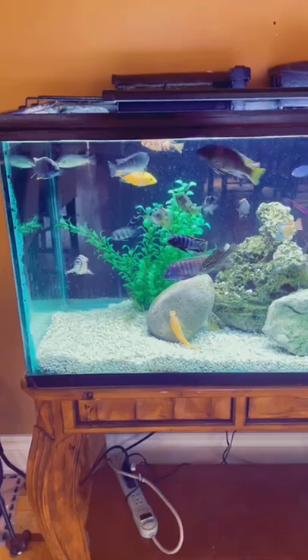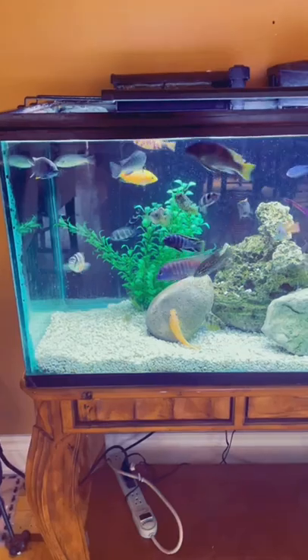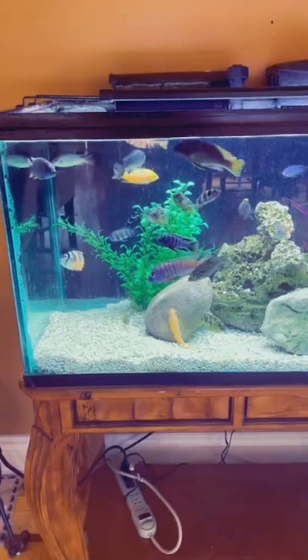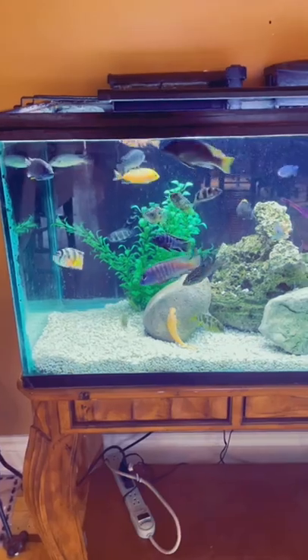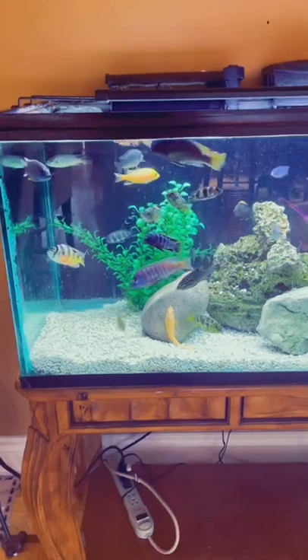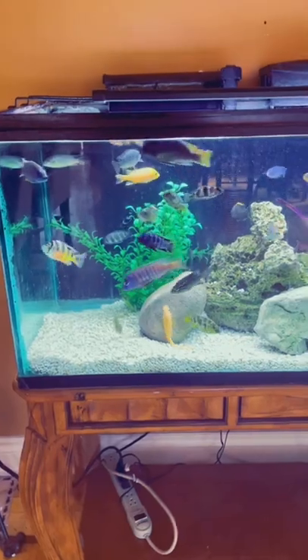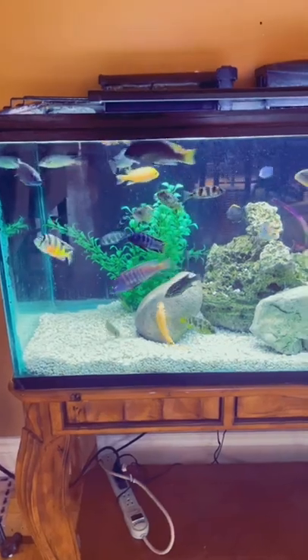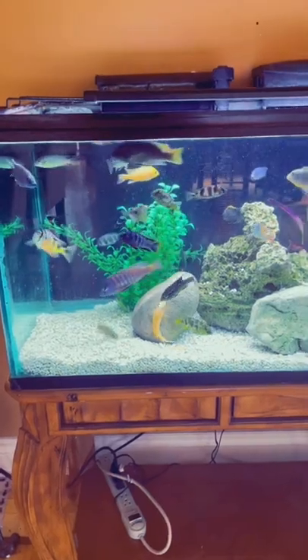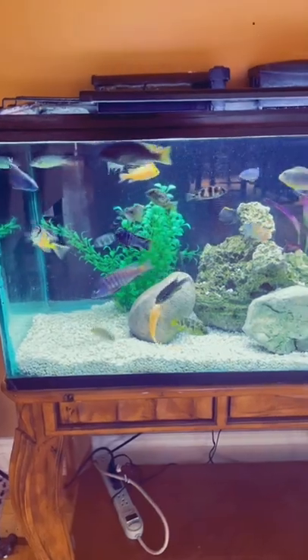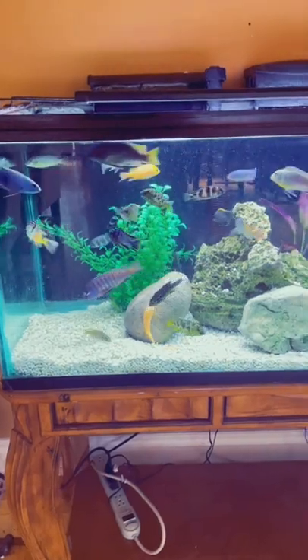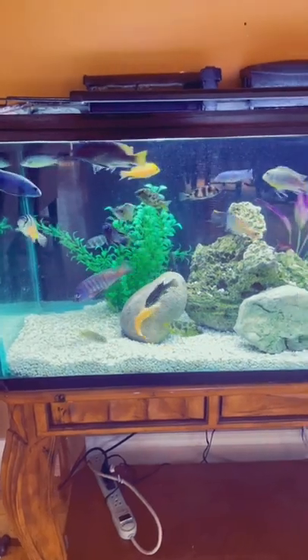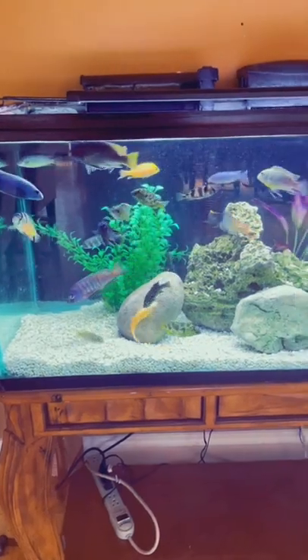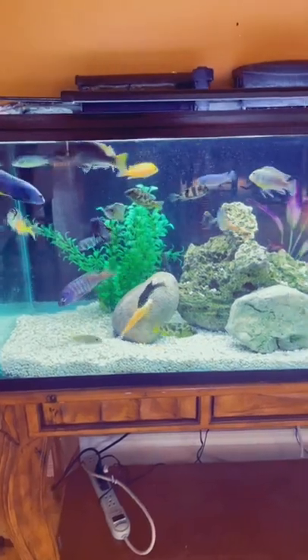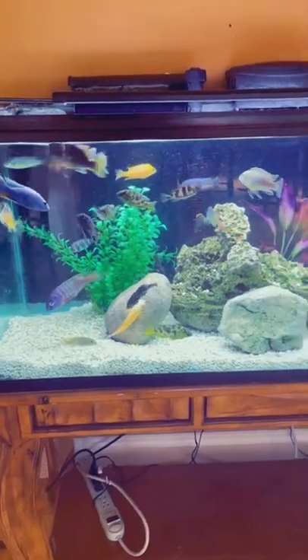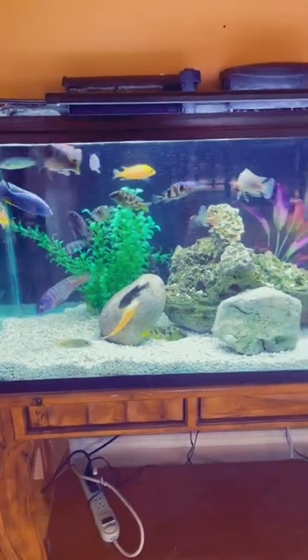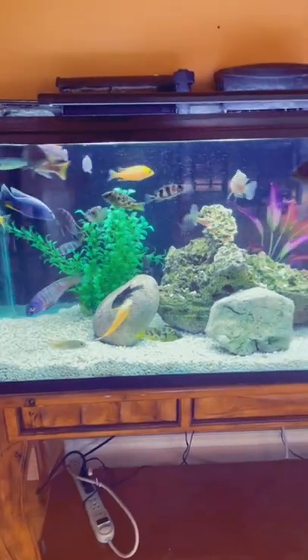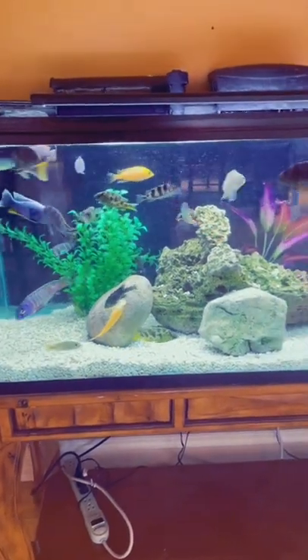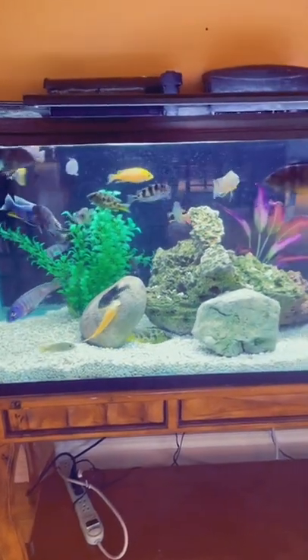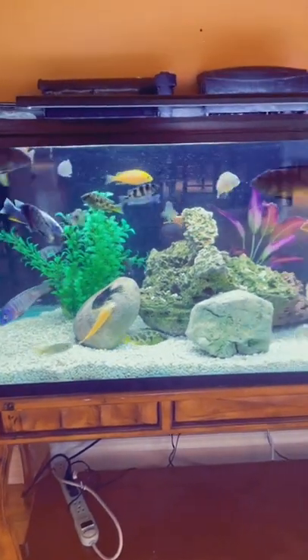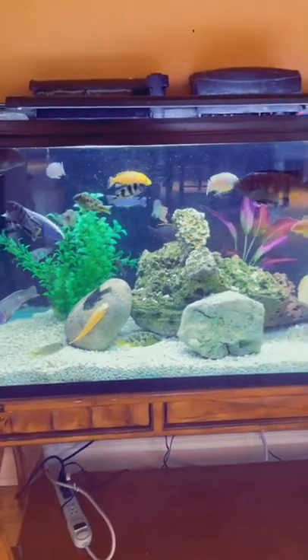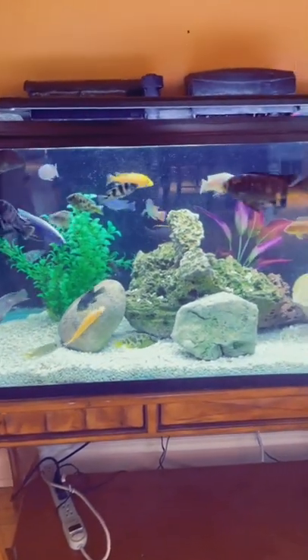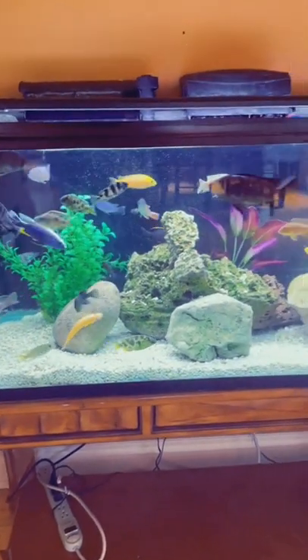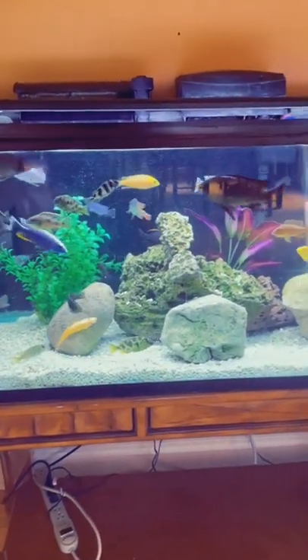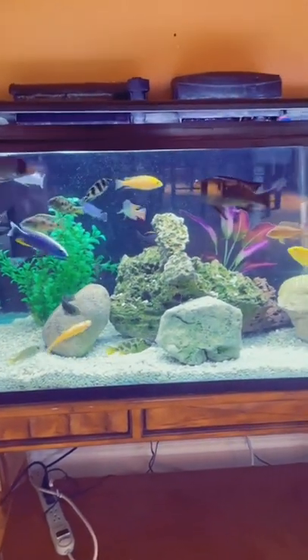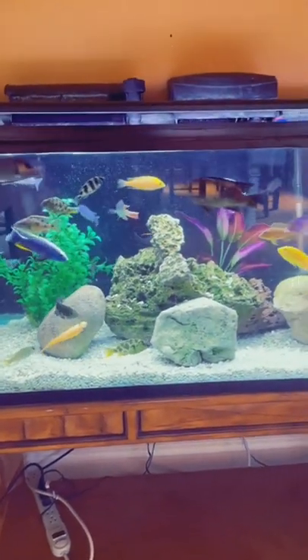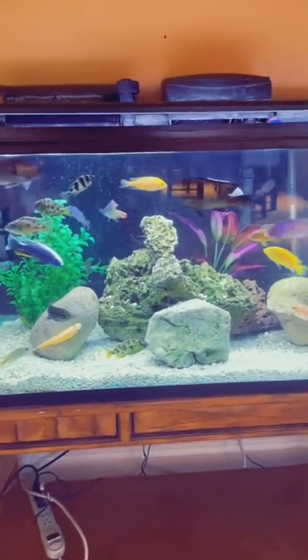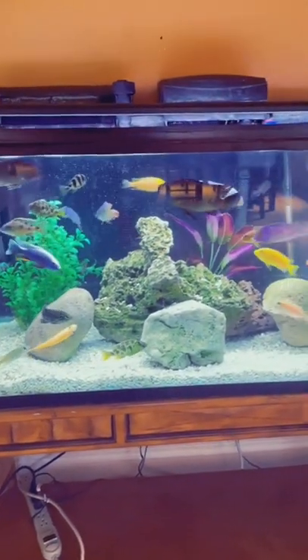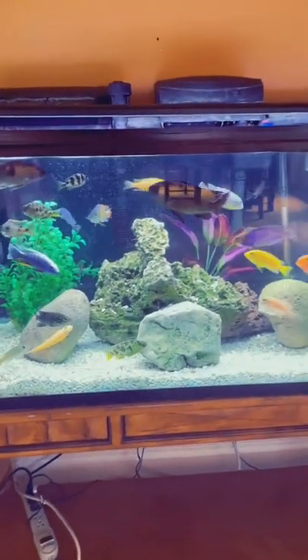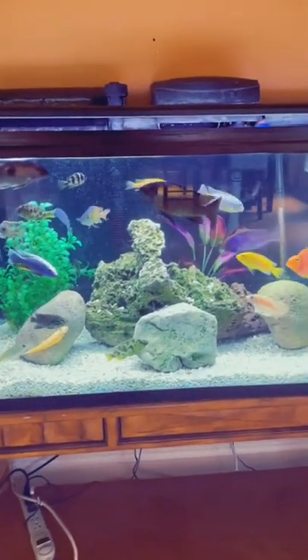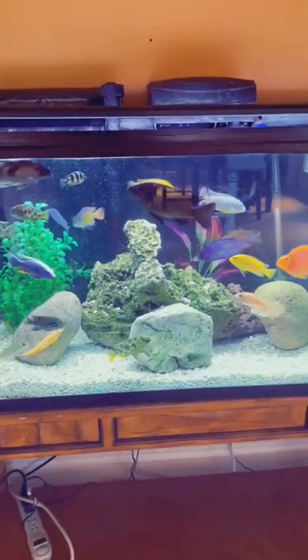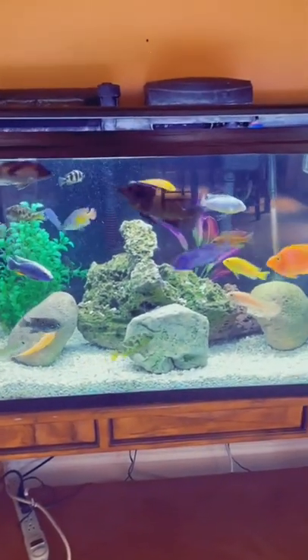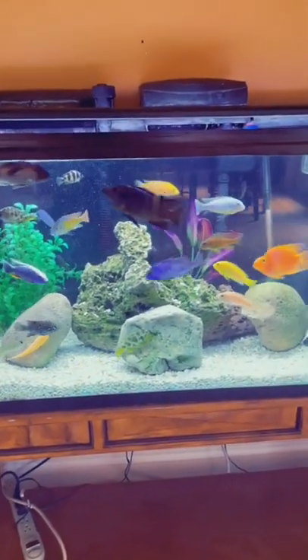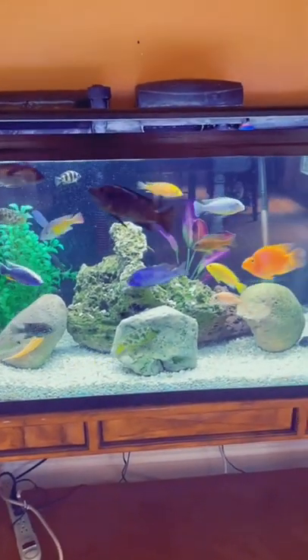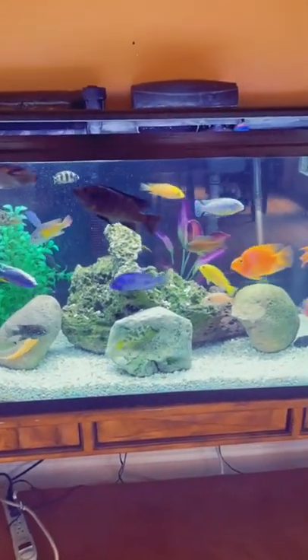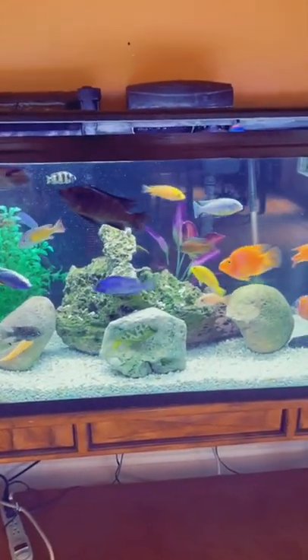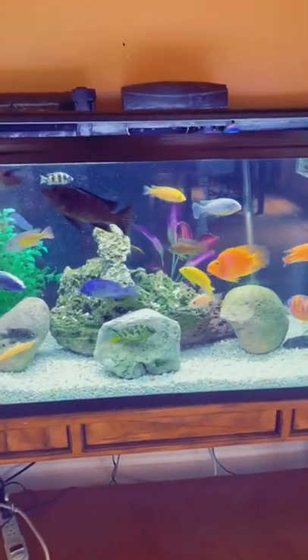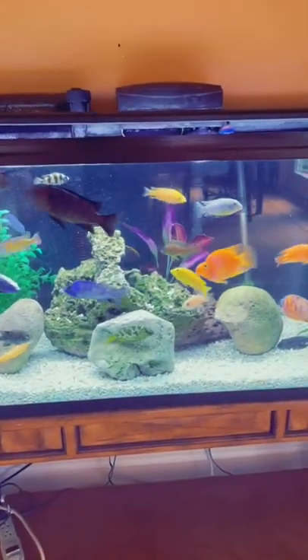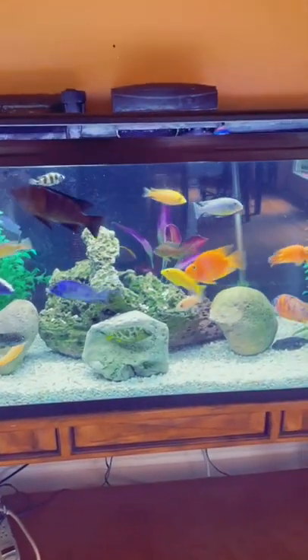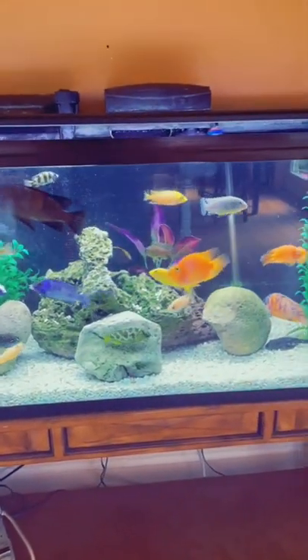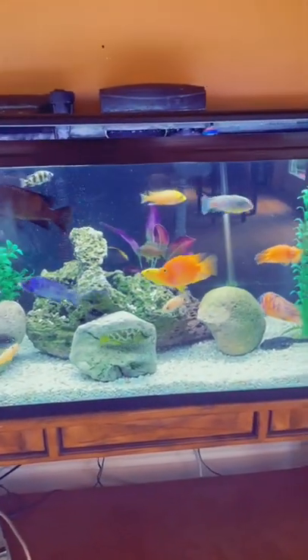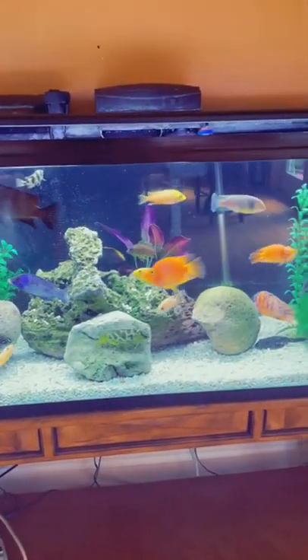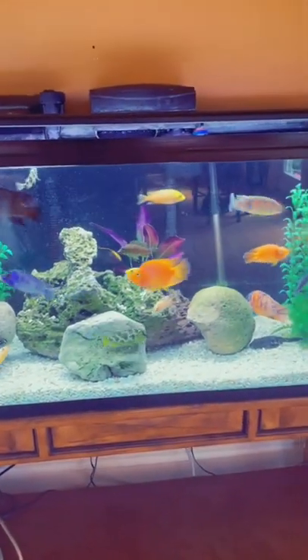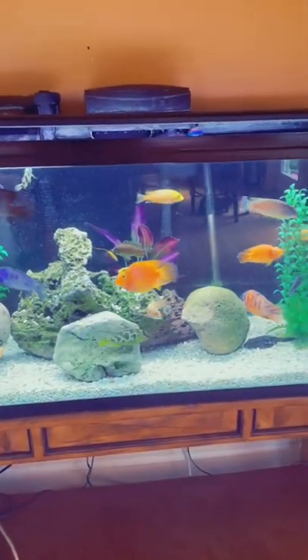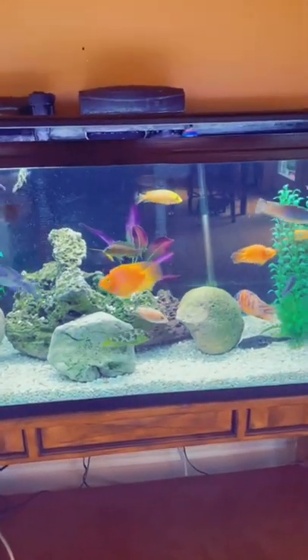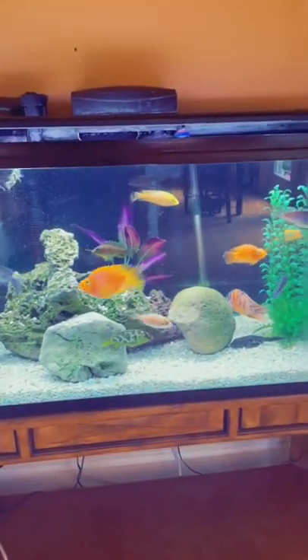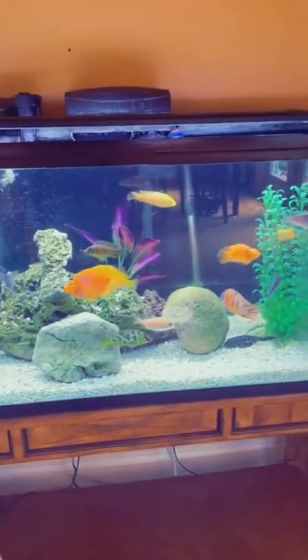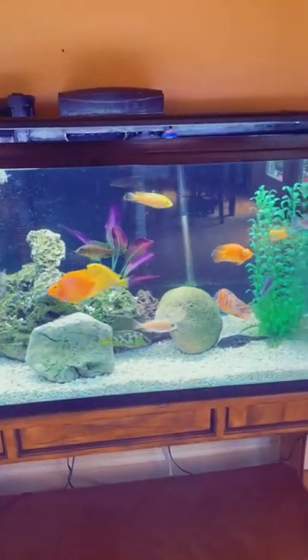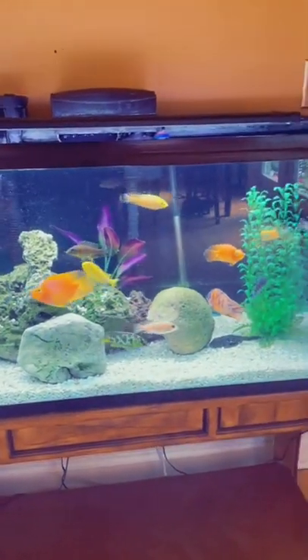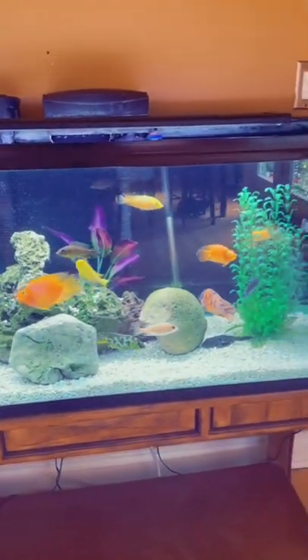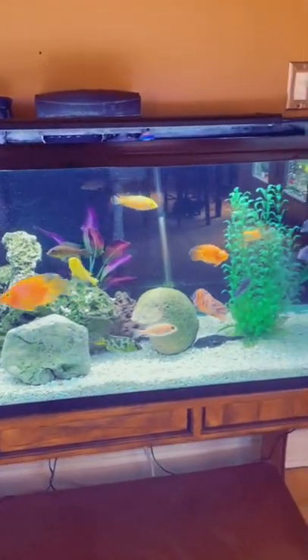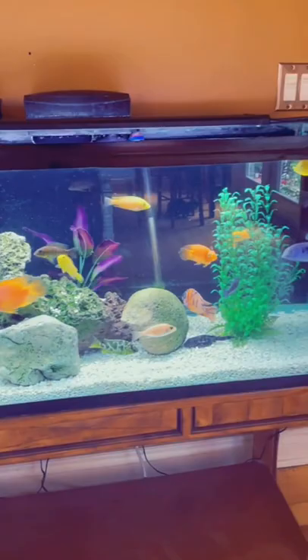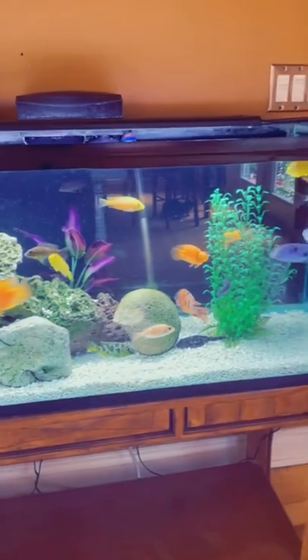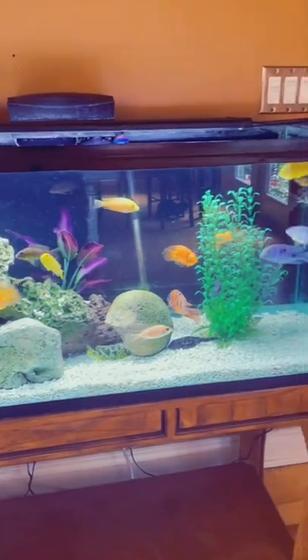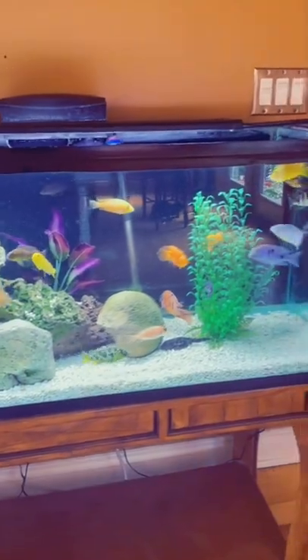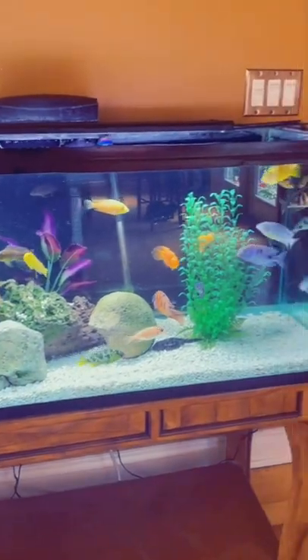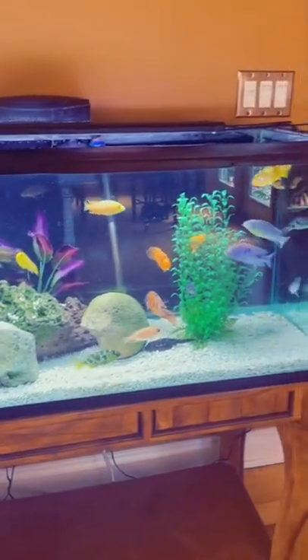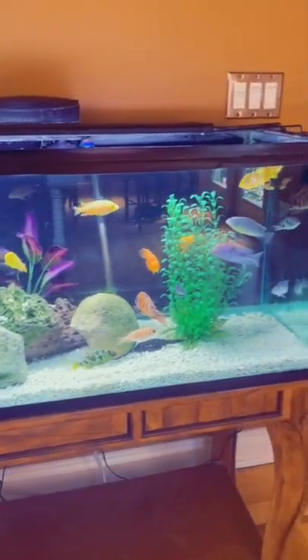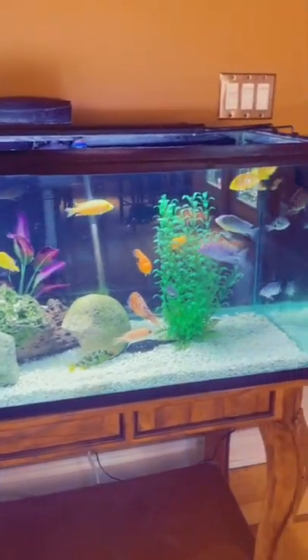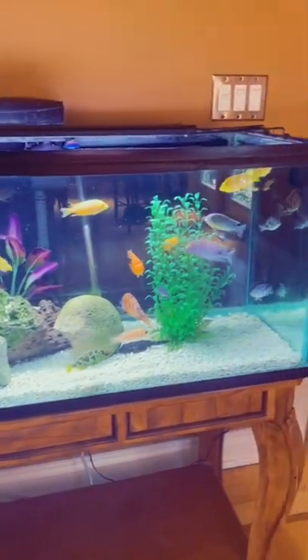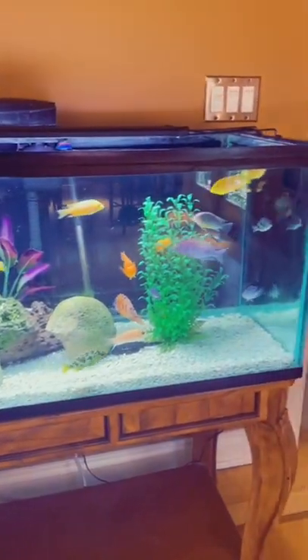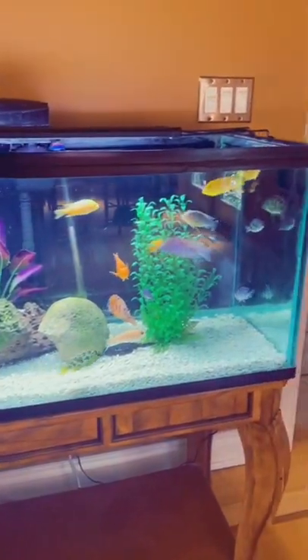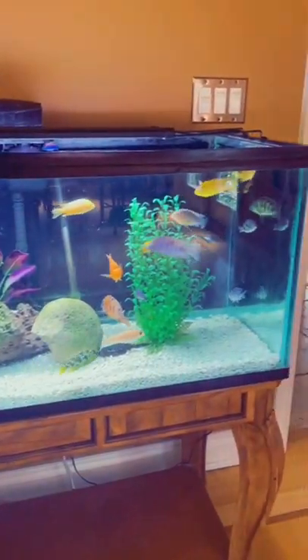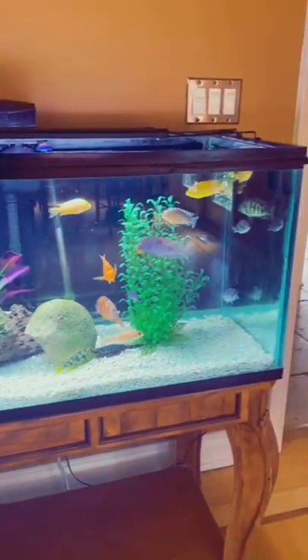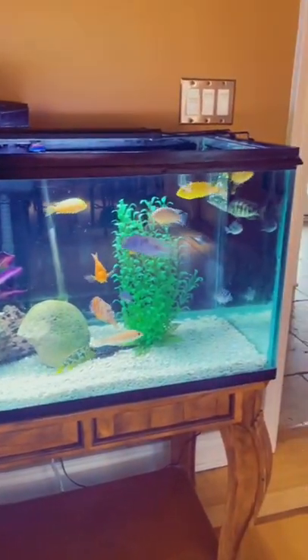Hey guys, today I'm going to be showing you the reality of owning Lake Malawi African Cichlids. It is not a cheap, work-free hobby, let's just say that.